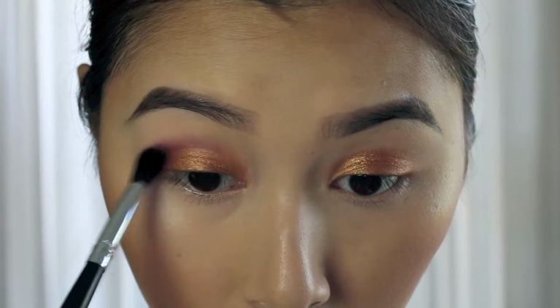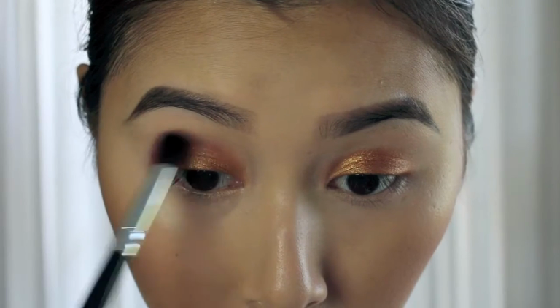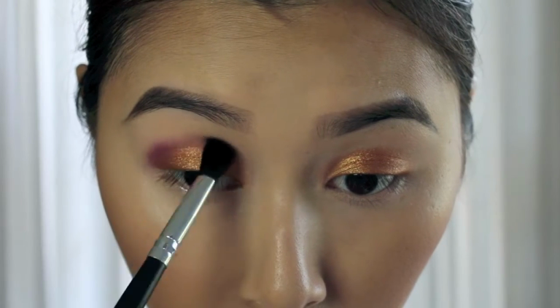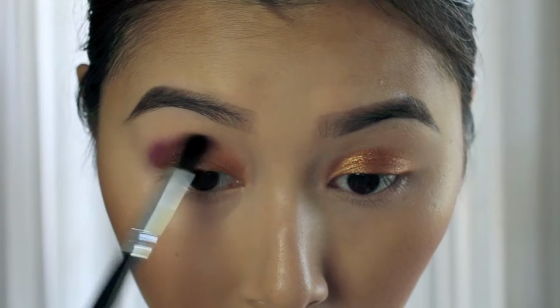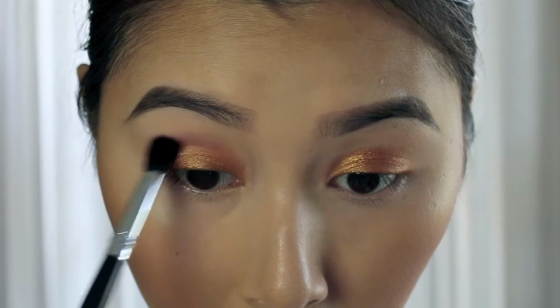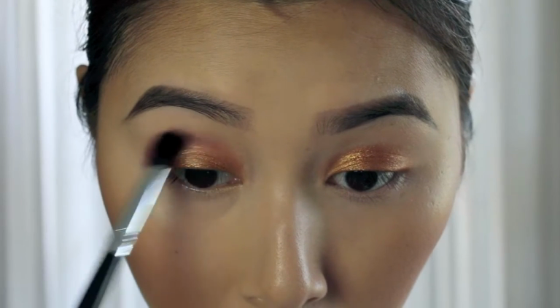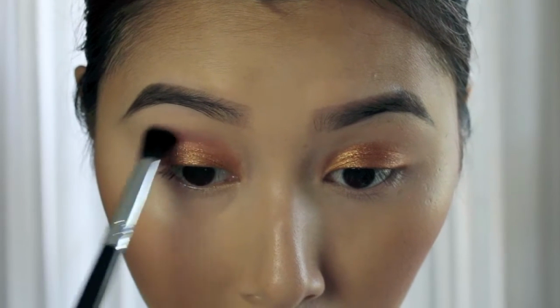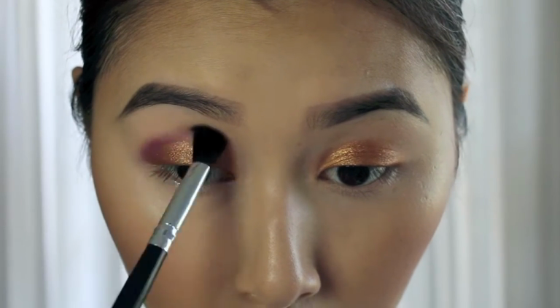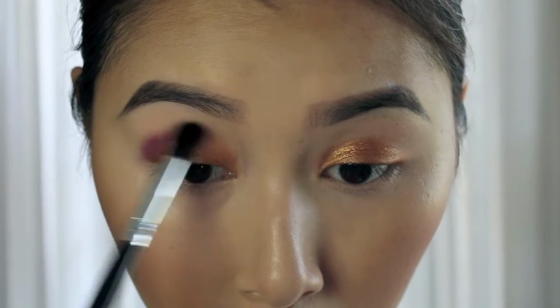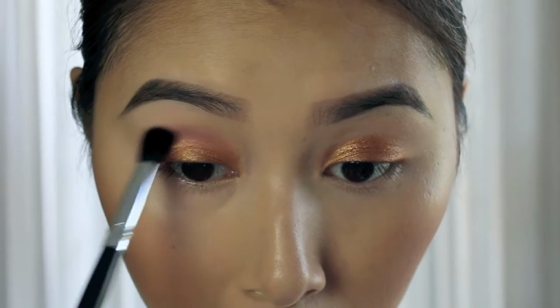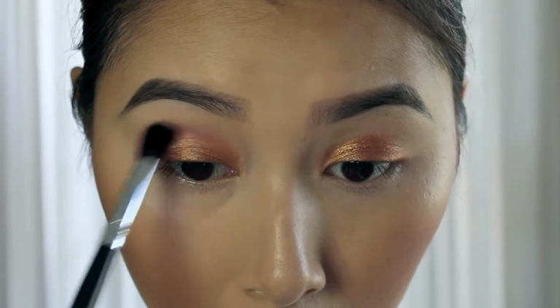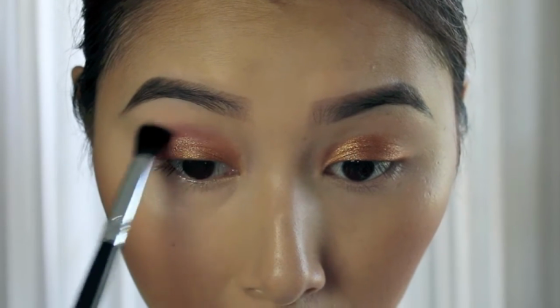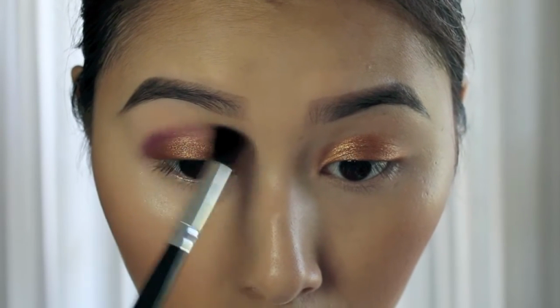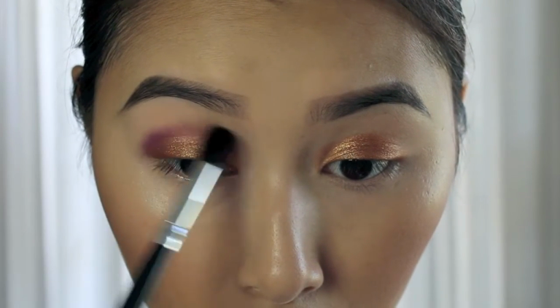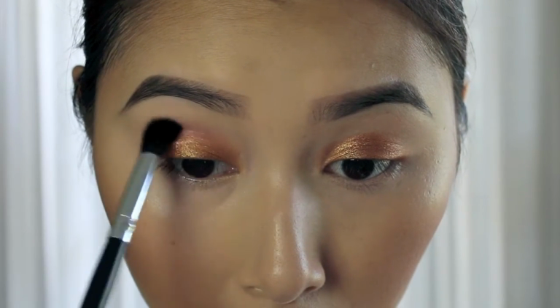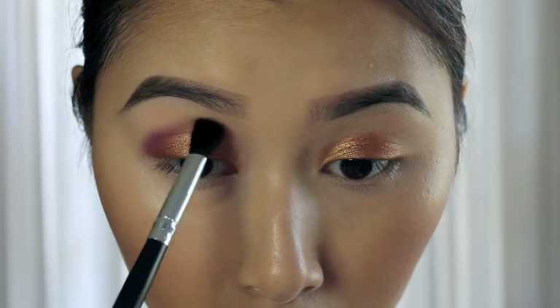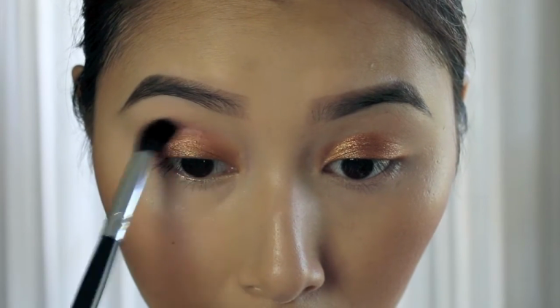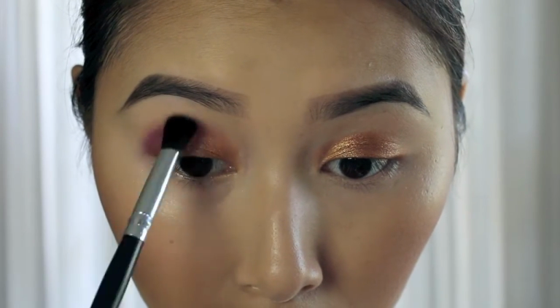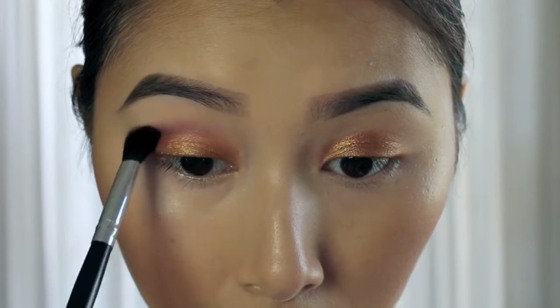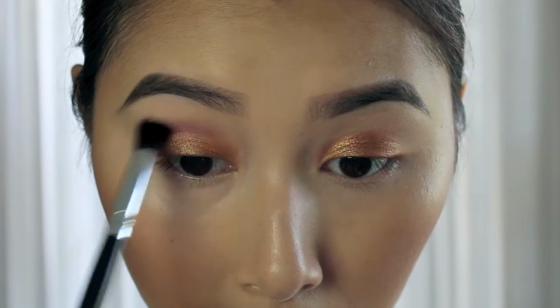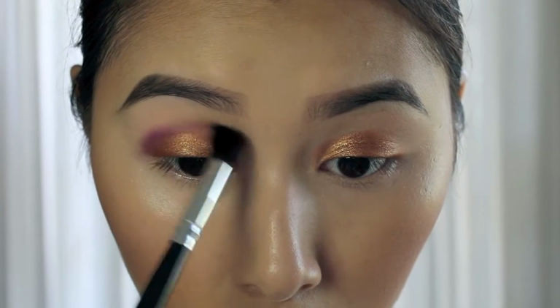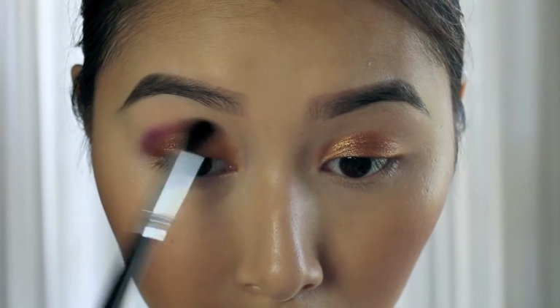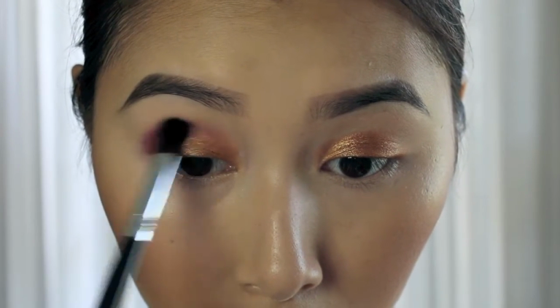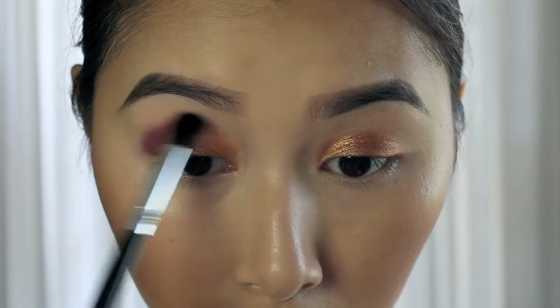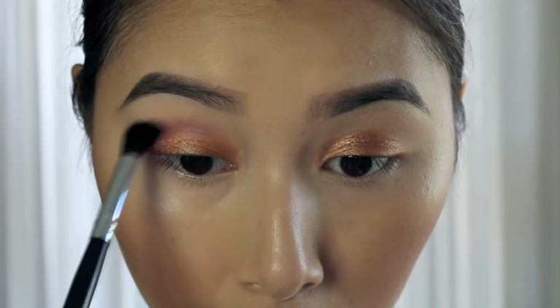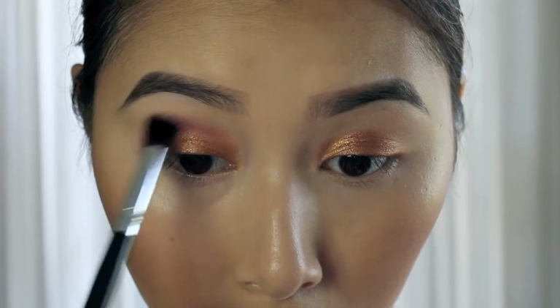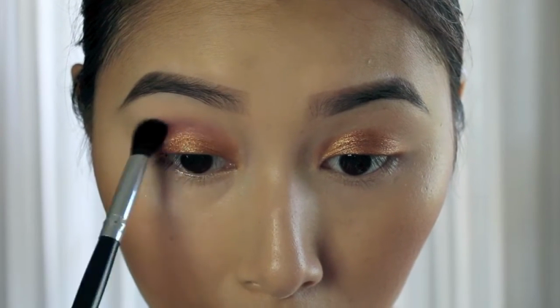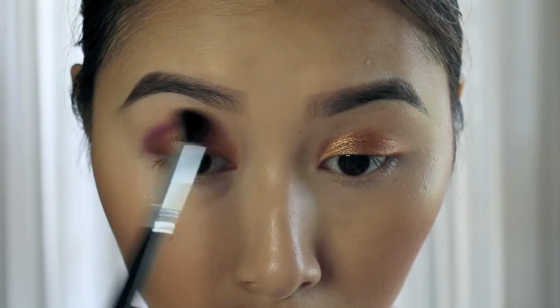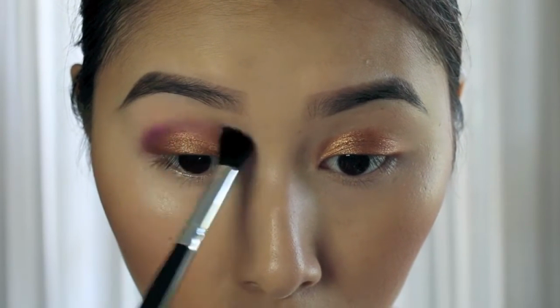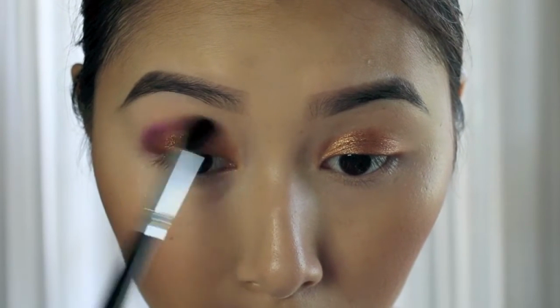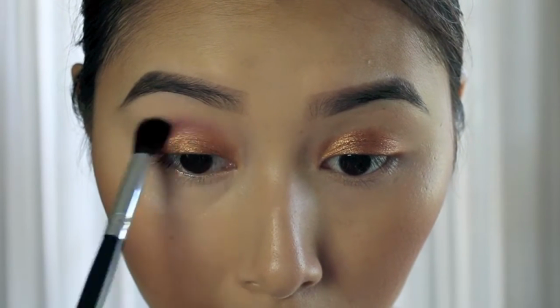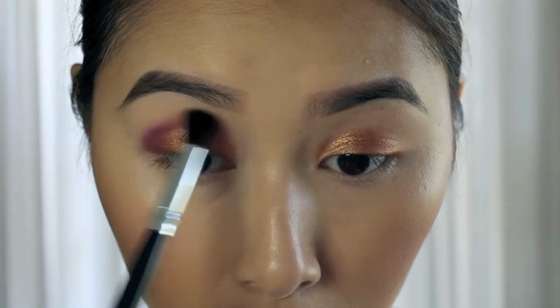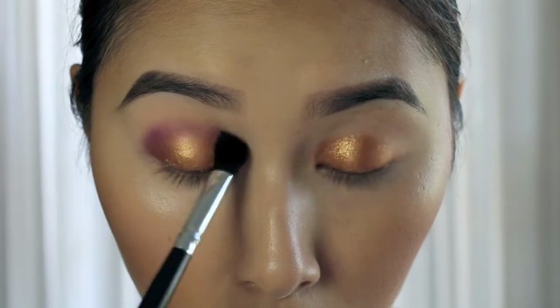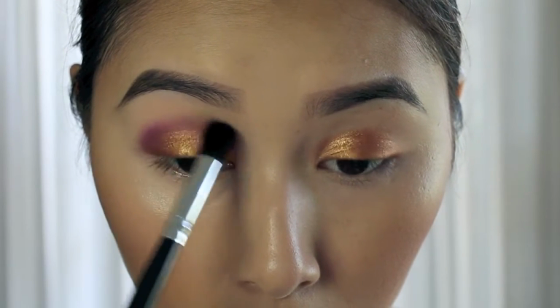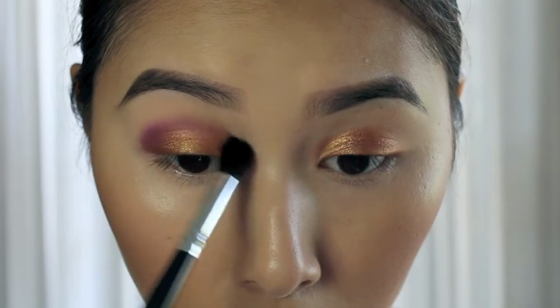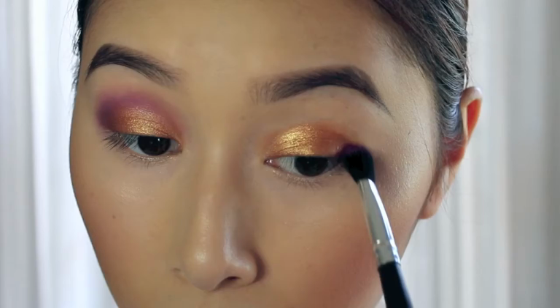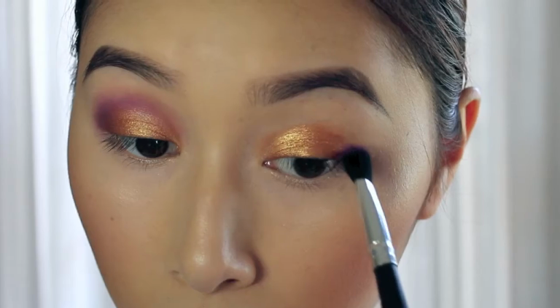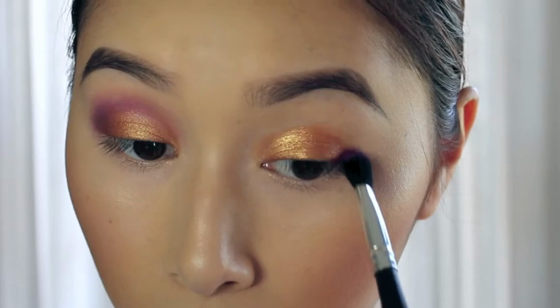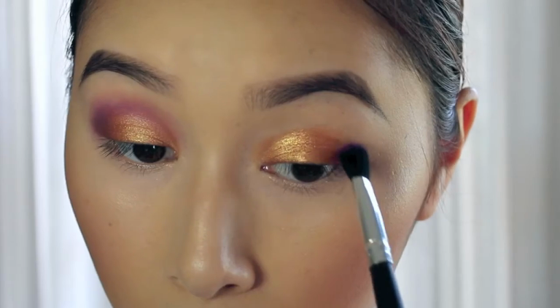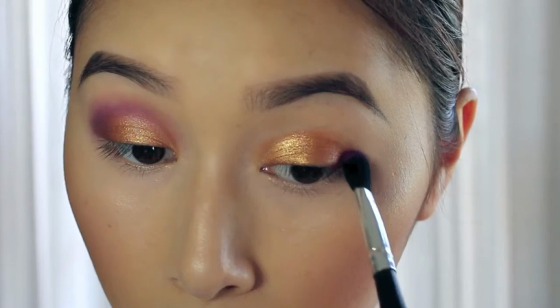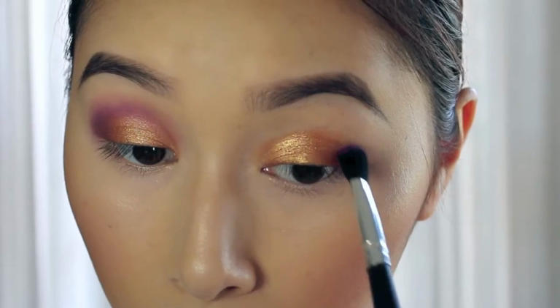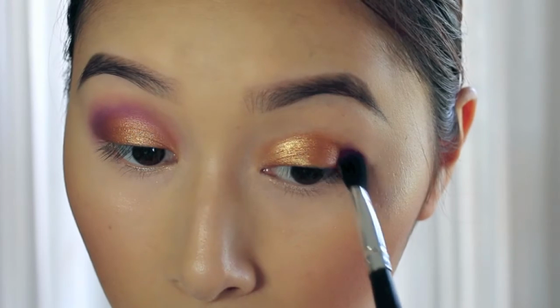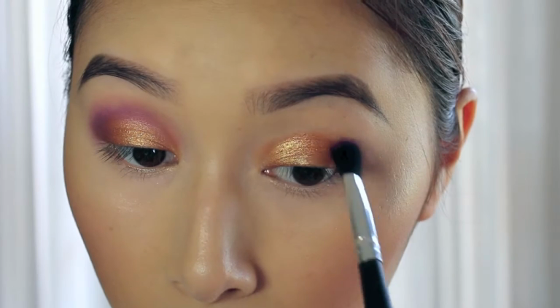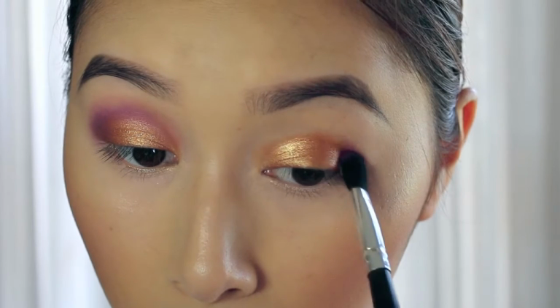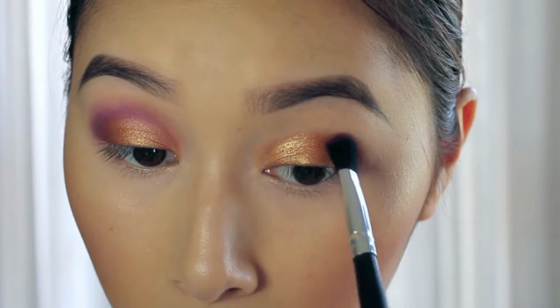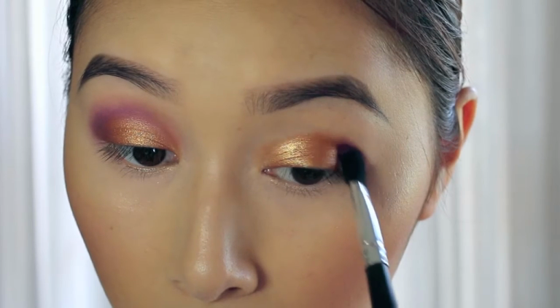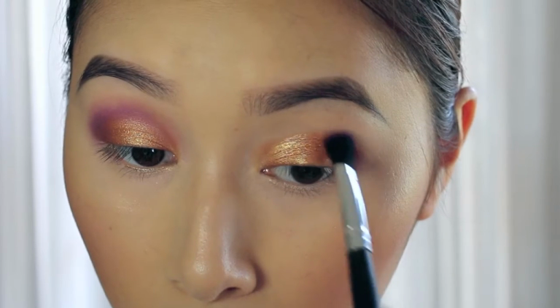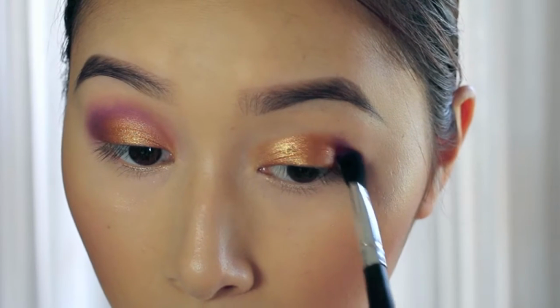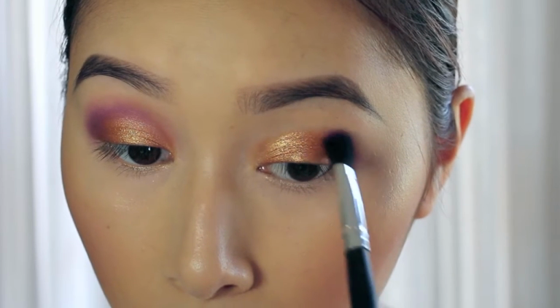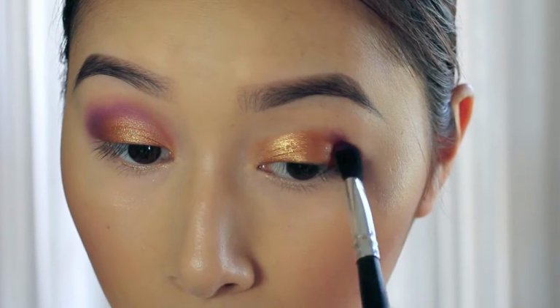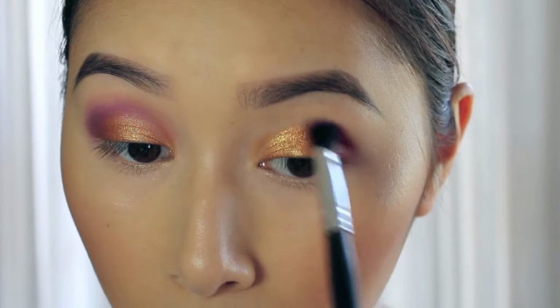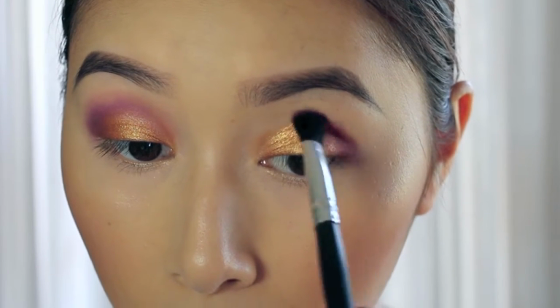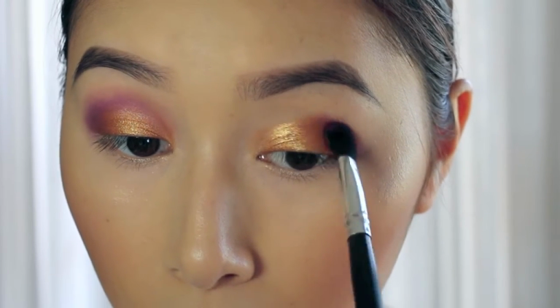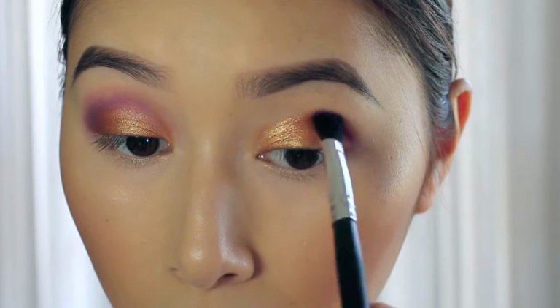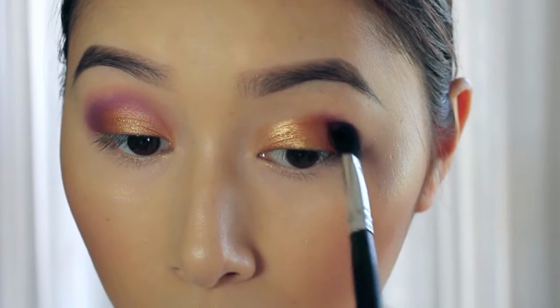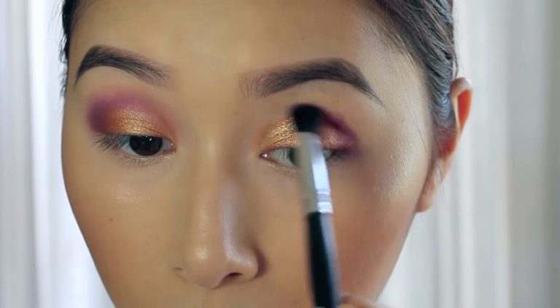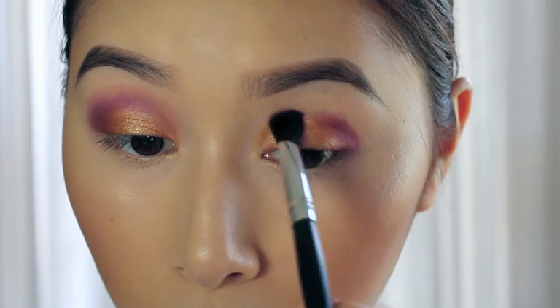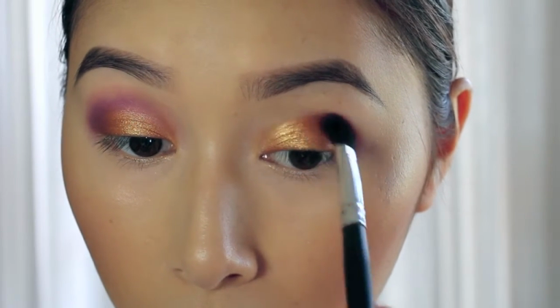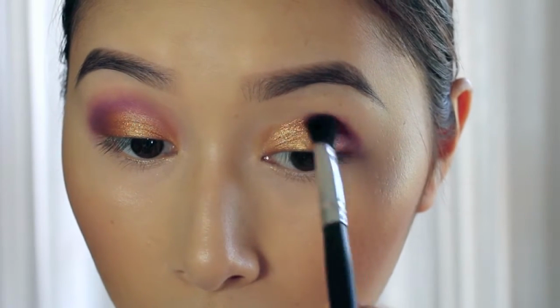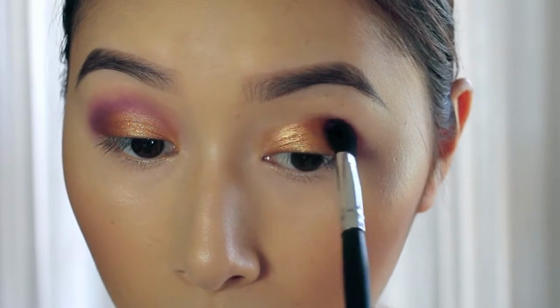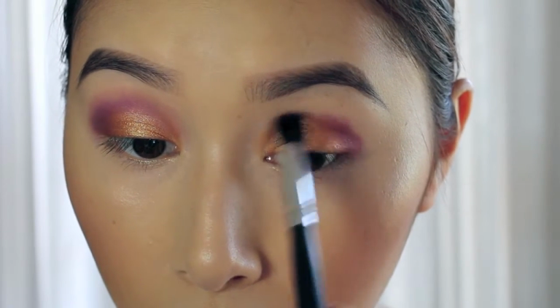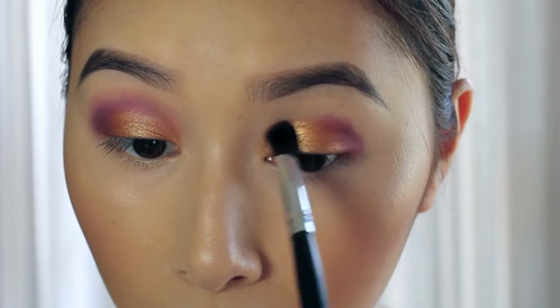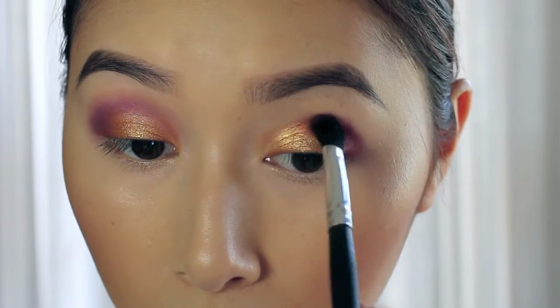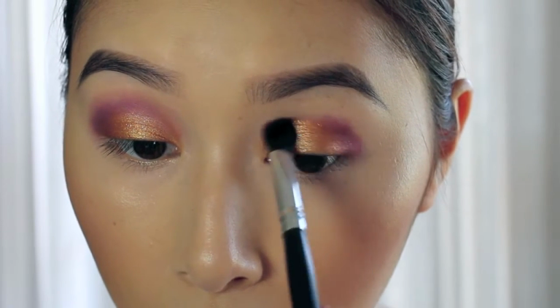Using the shade Anthem from the Kat Von D Mi Vida Loka palette, I'm using a fluffy brush and just making sure I really blend that through my crease.